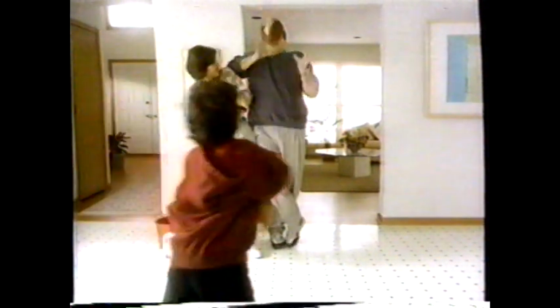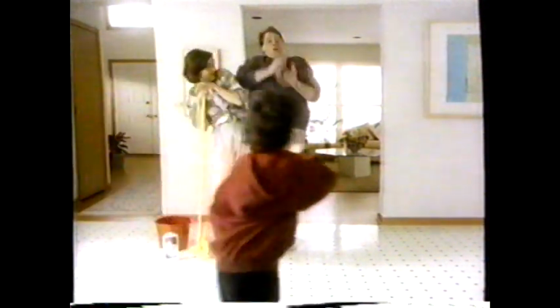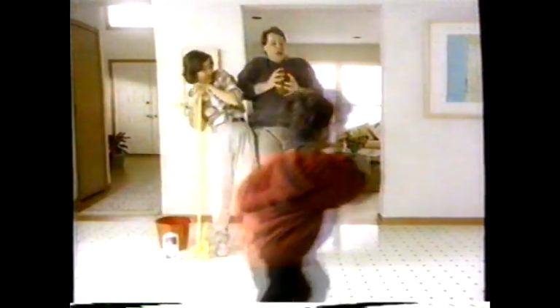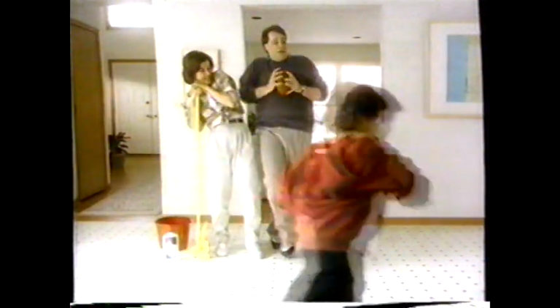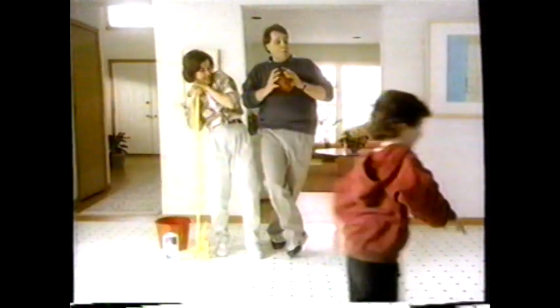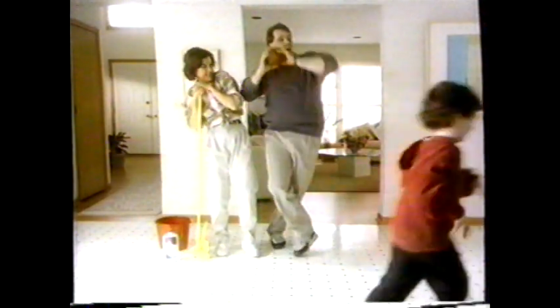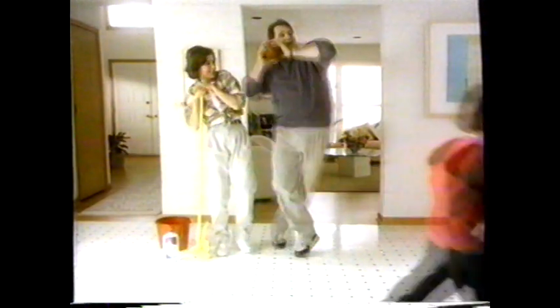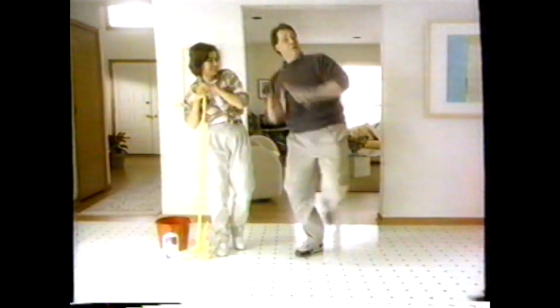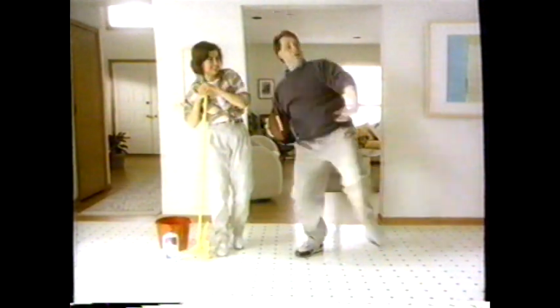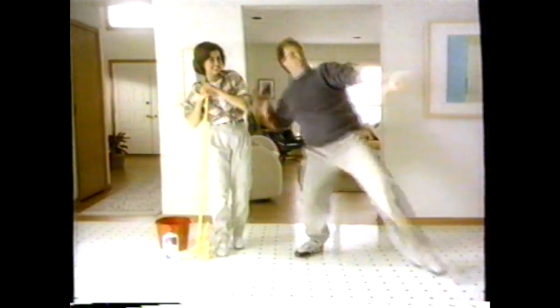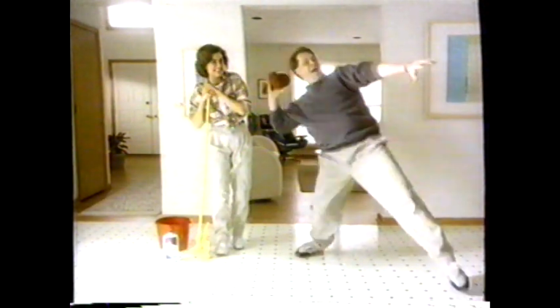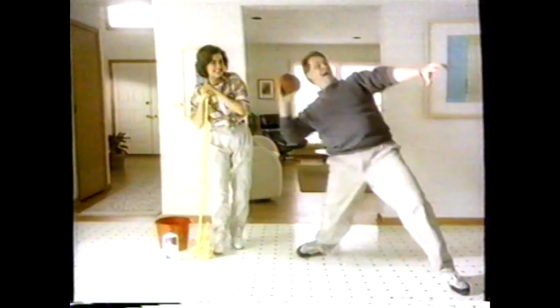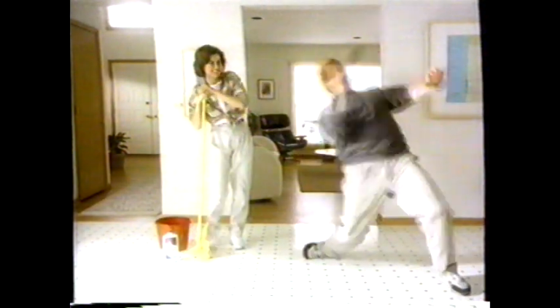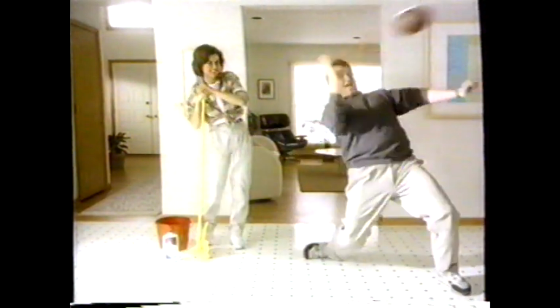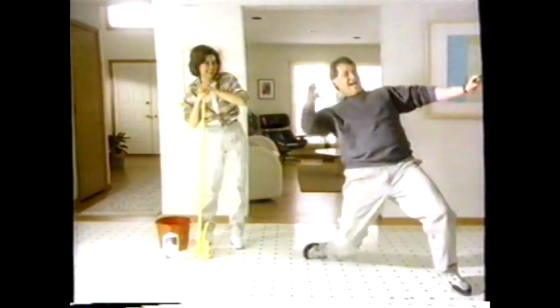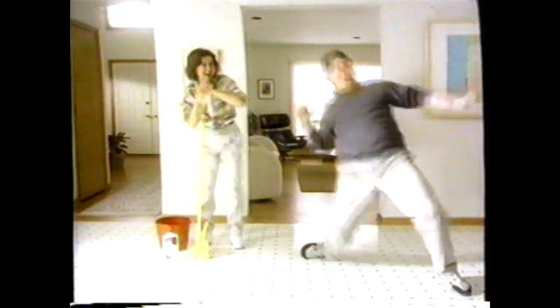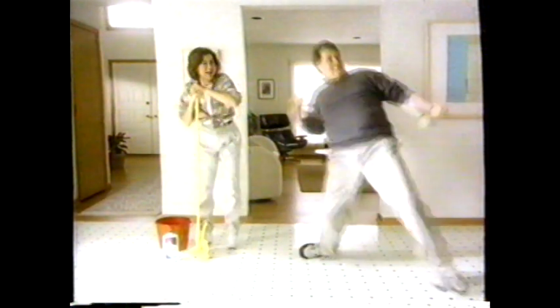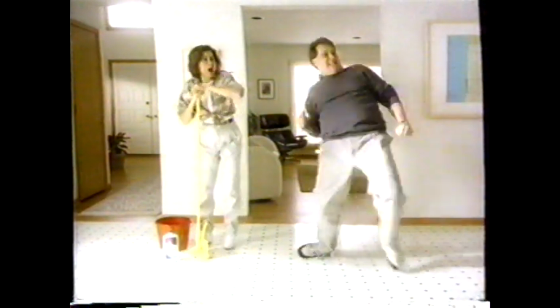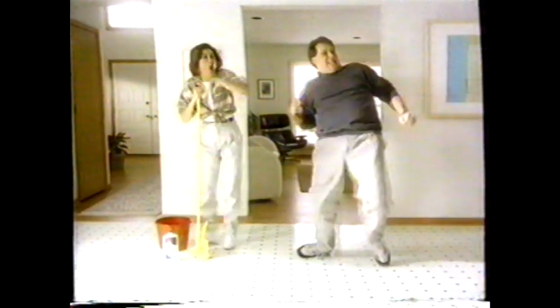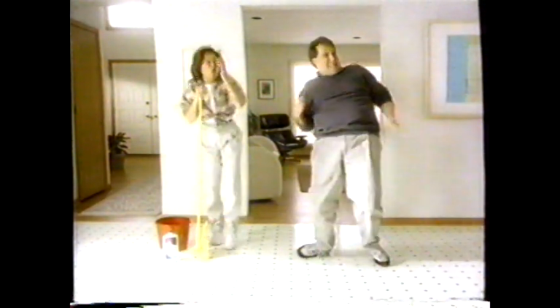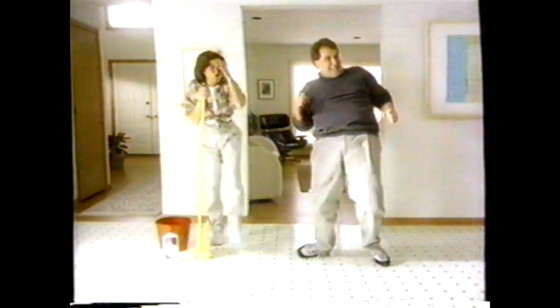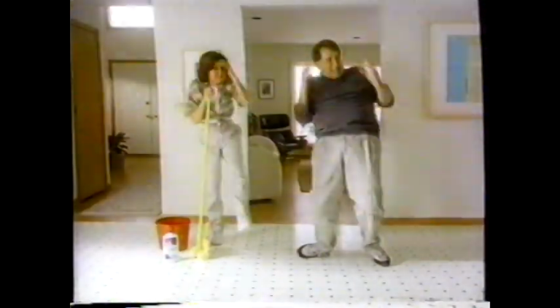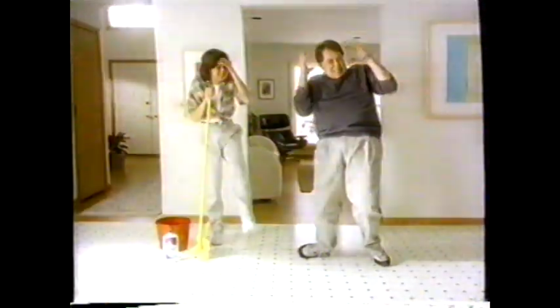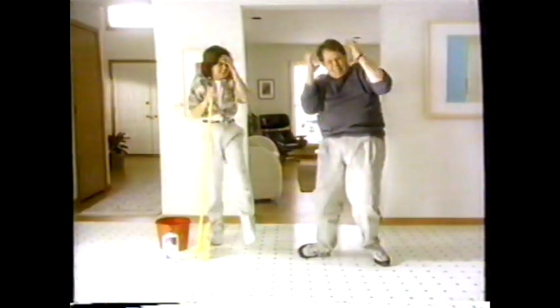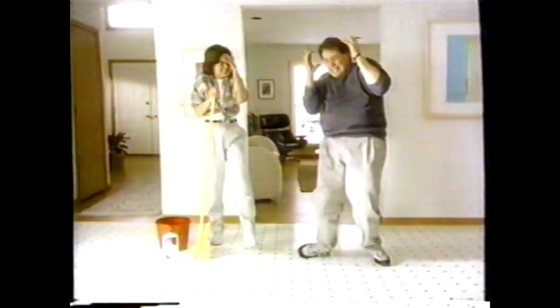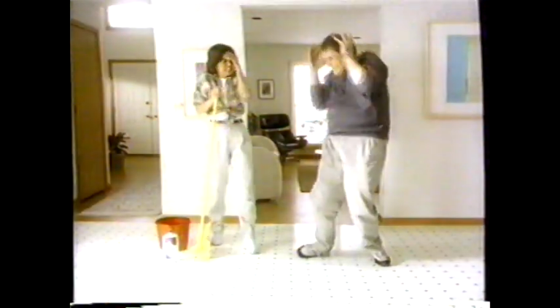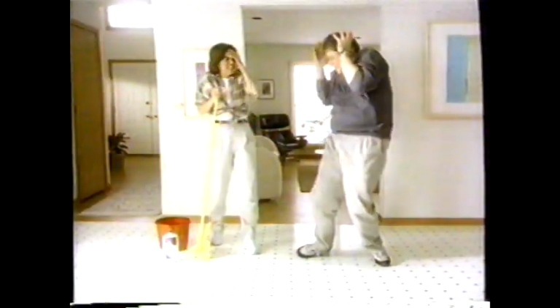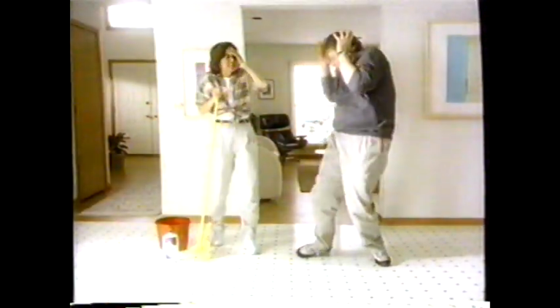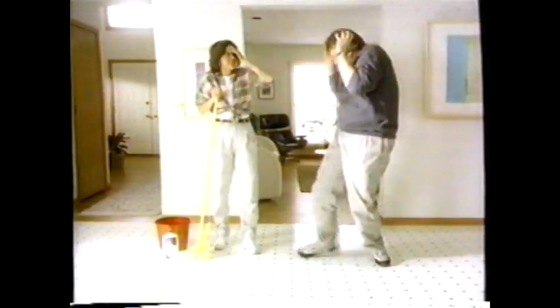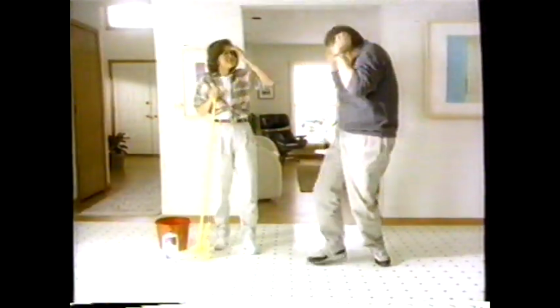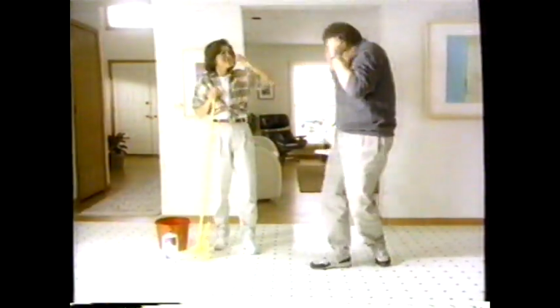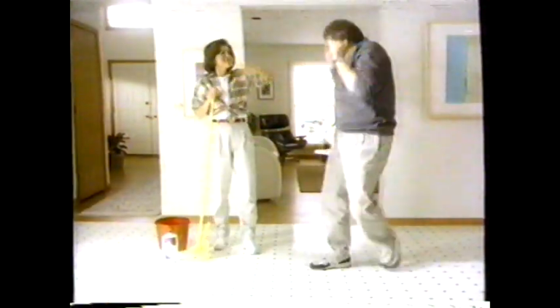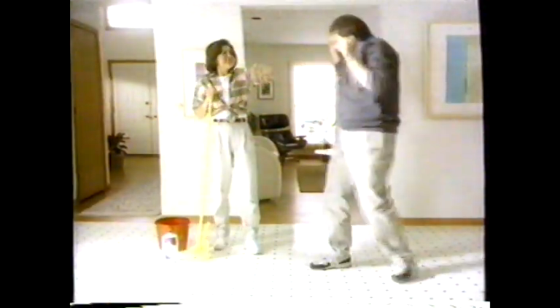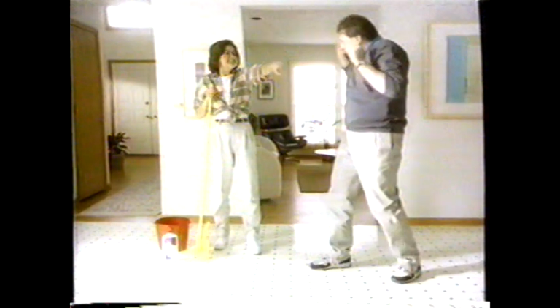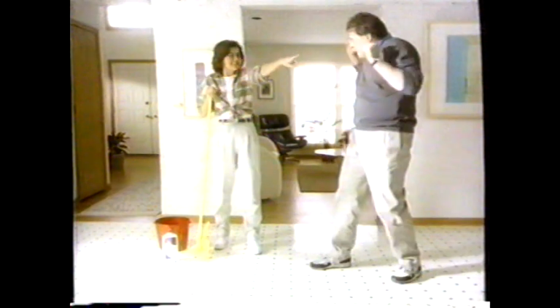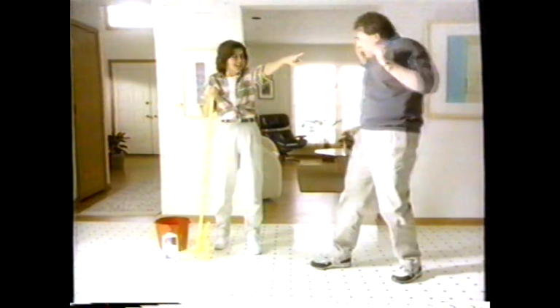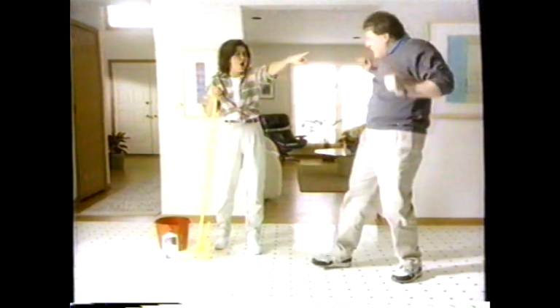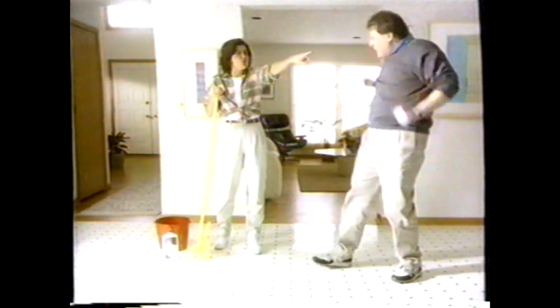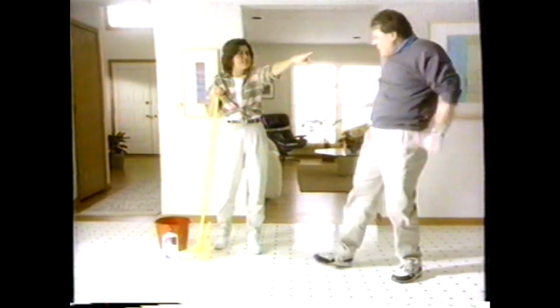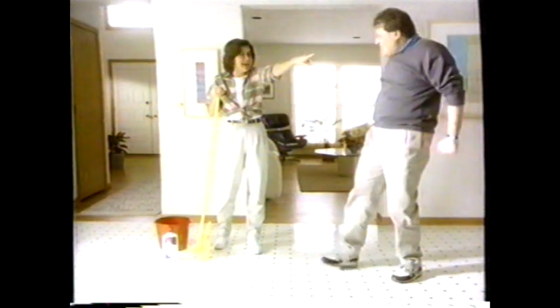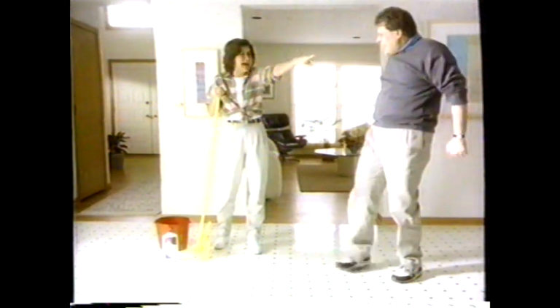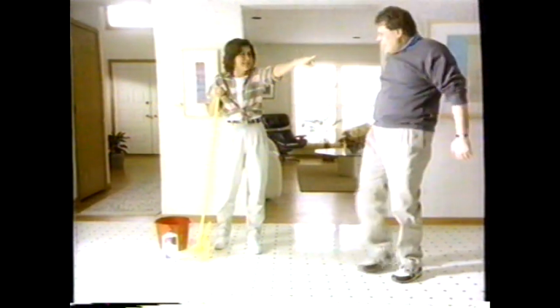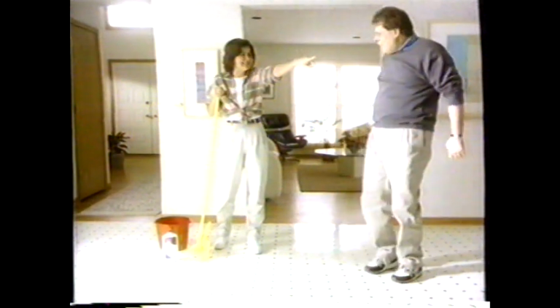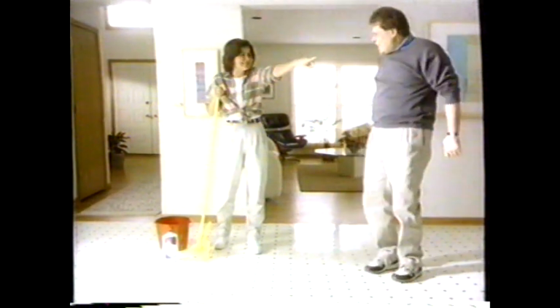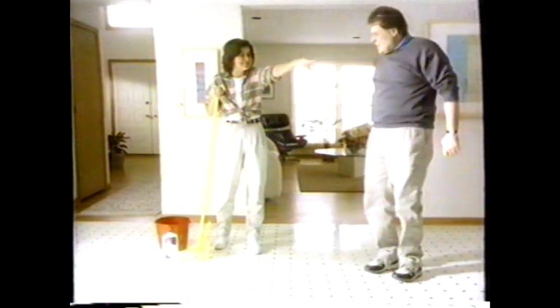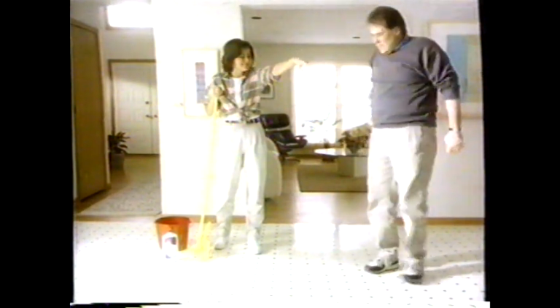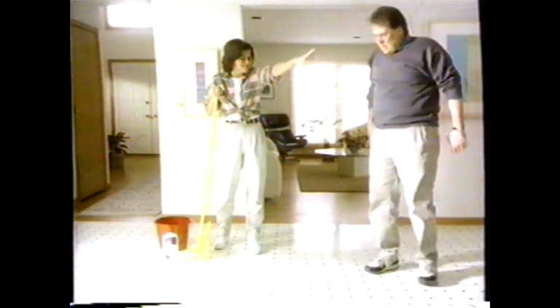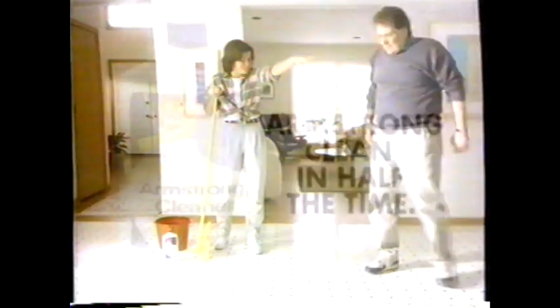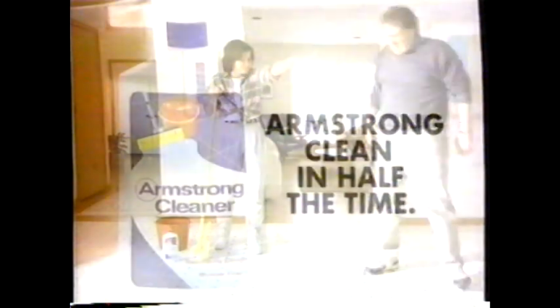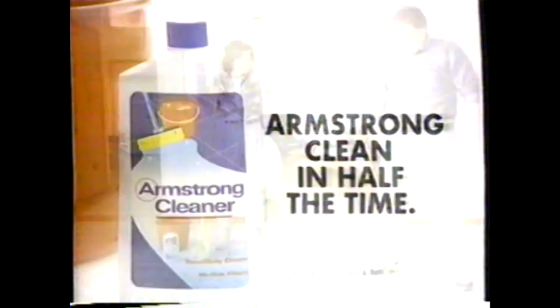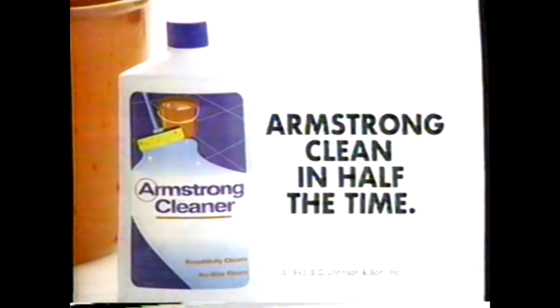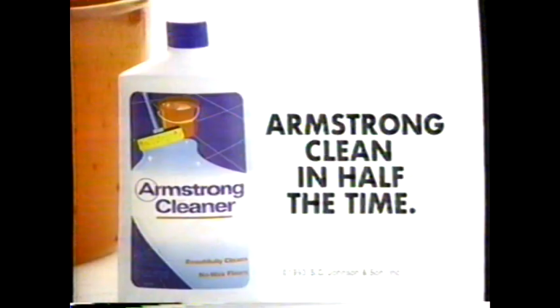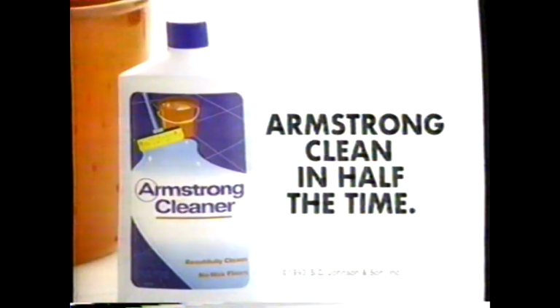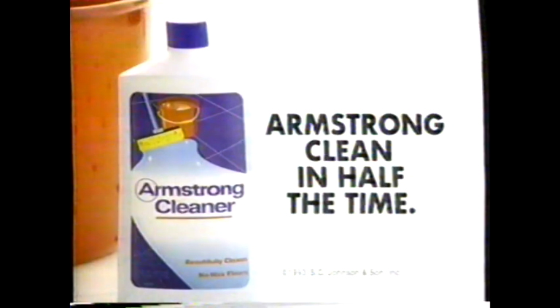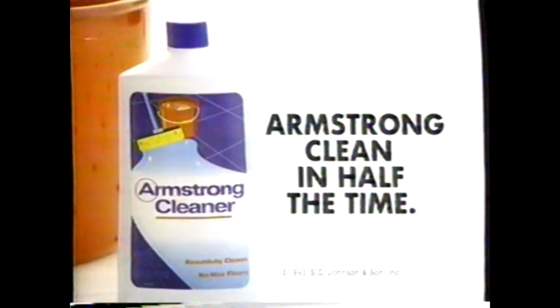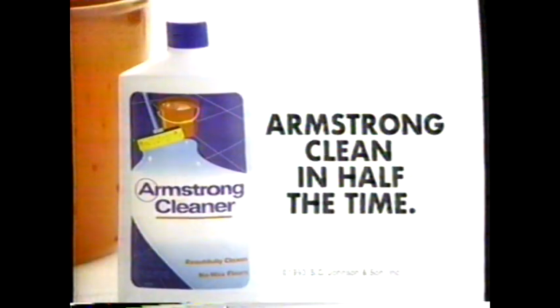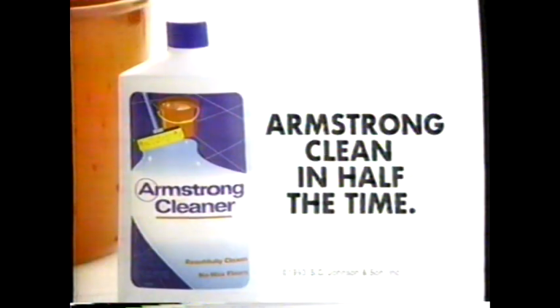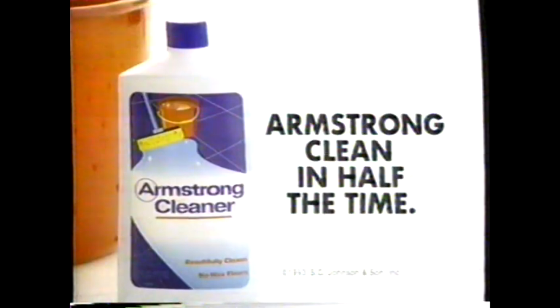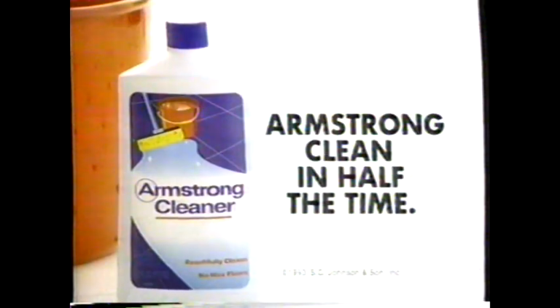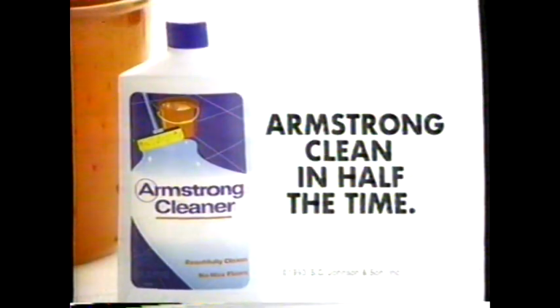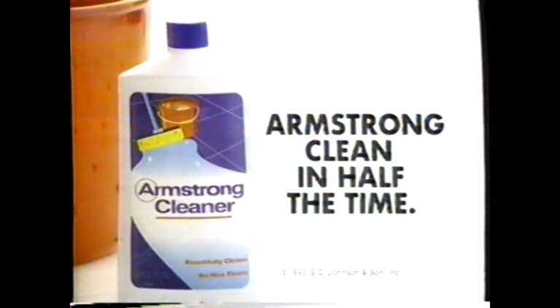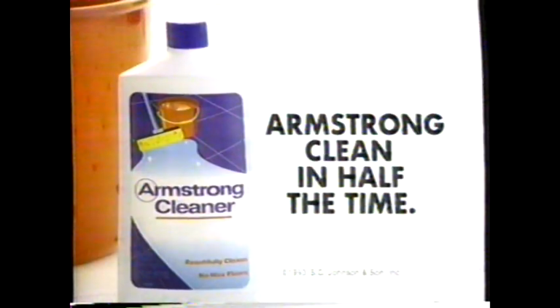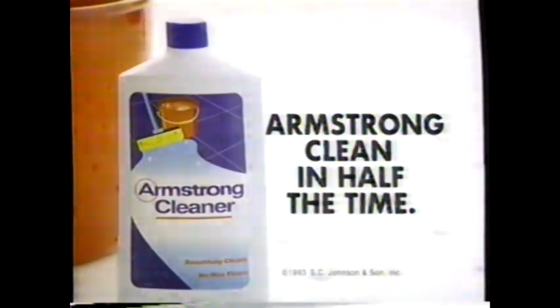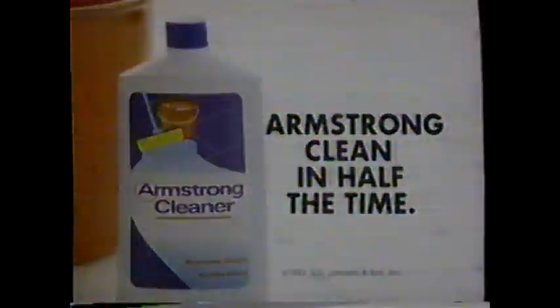Catch! Oprah! More time to play. Outside! Armstrong — clean in half the time.